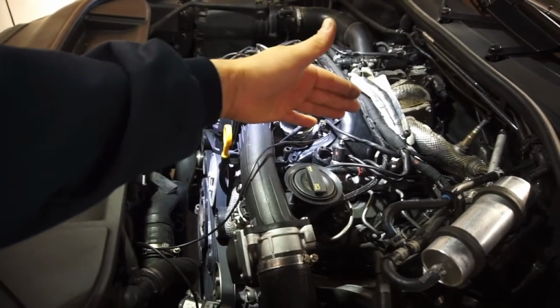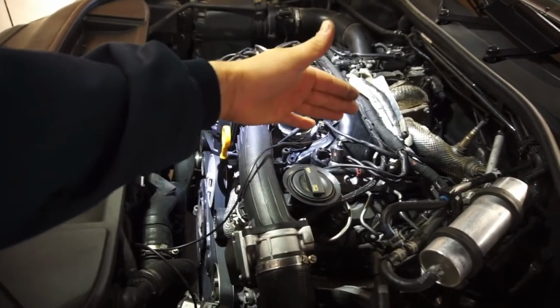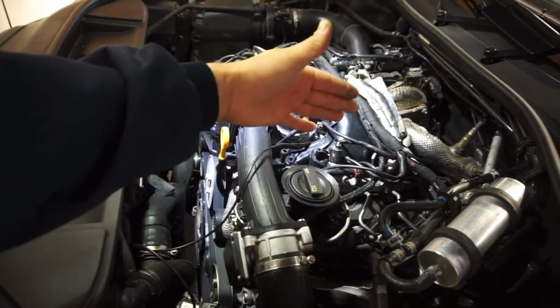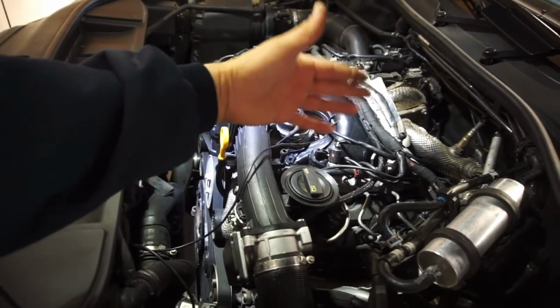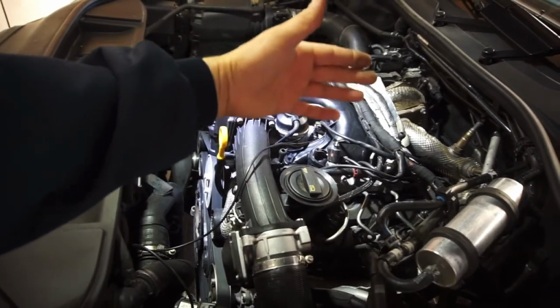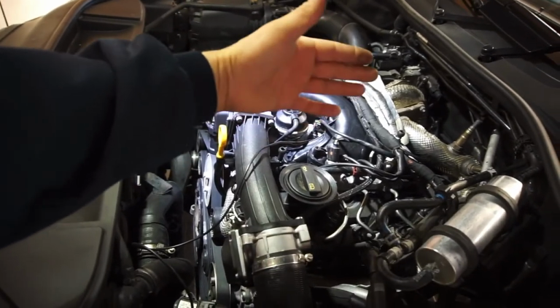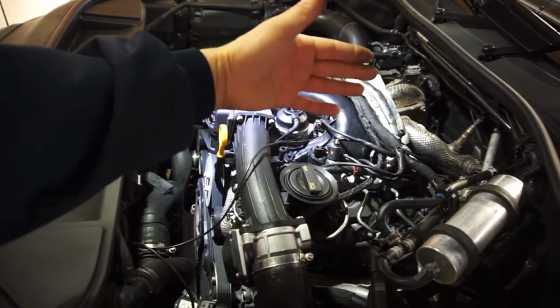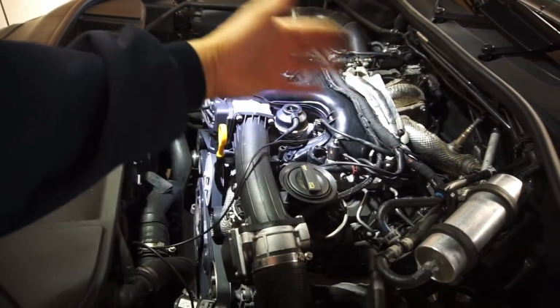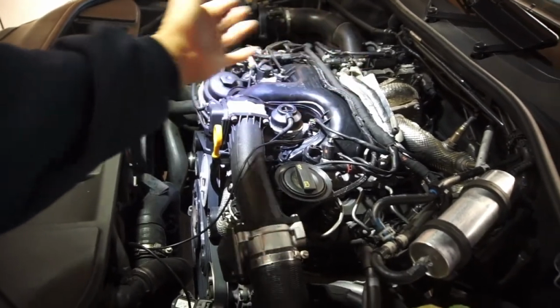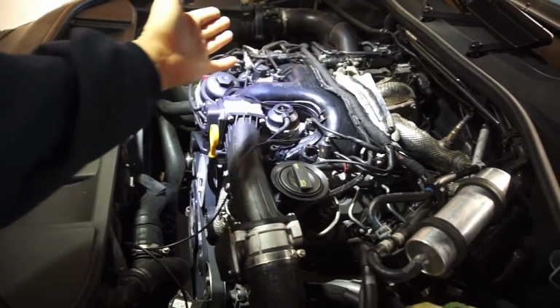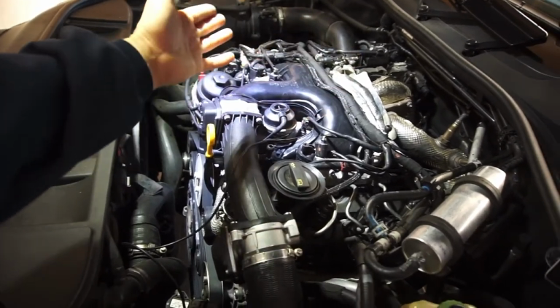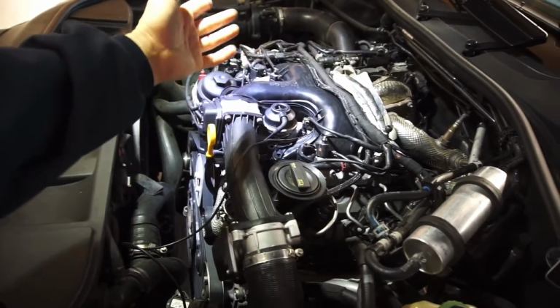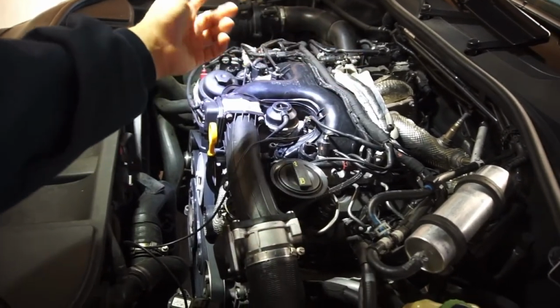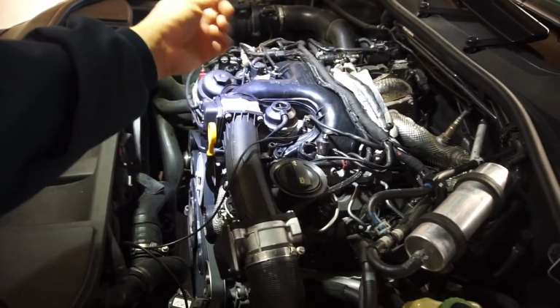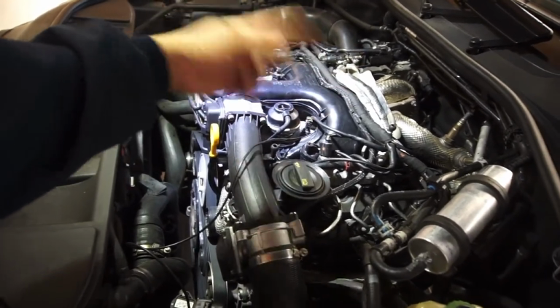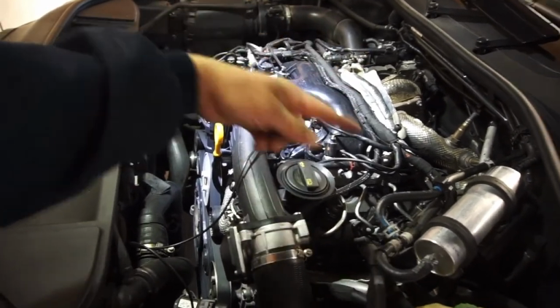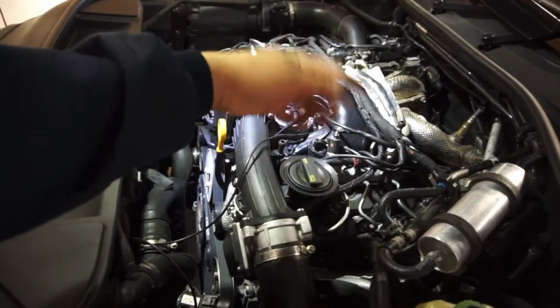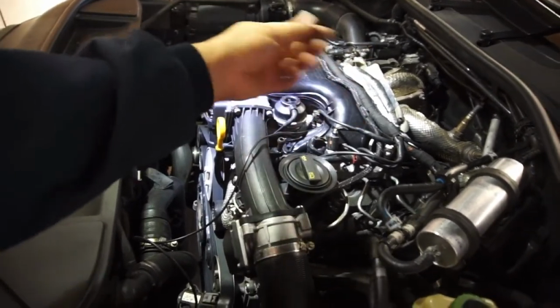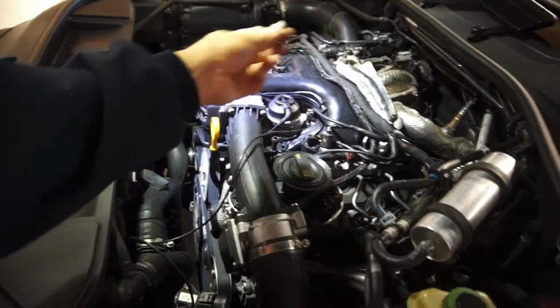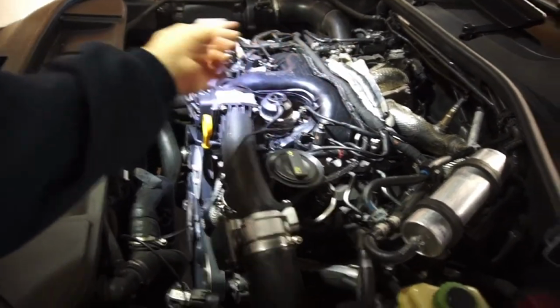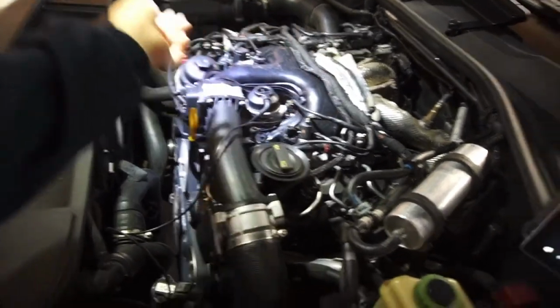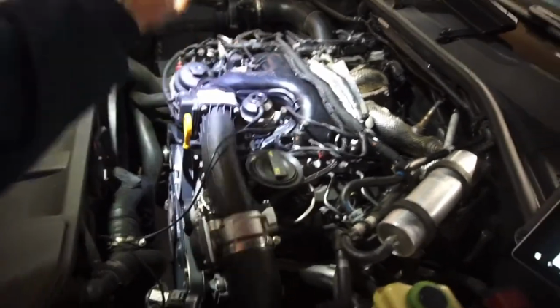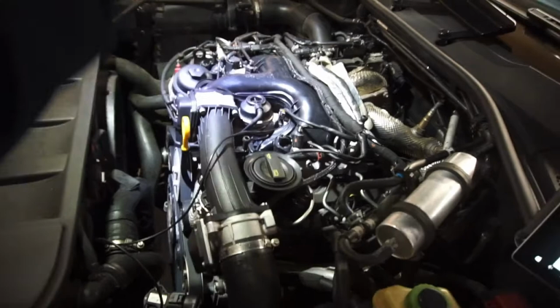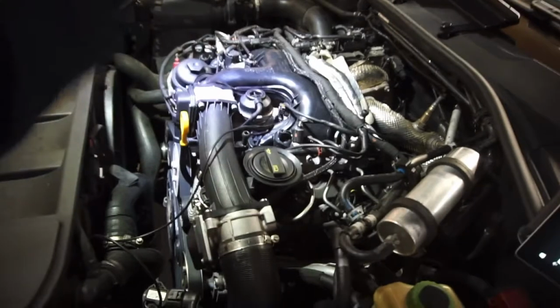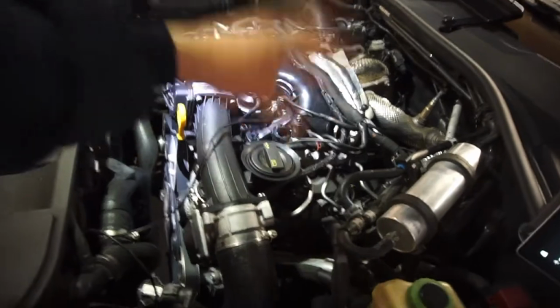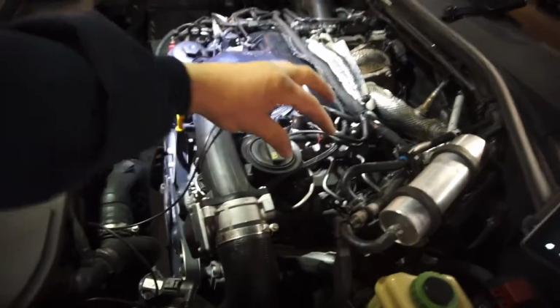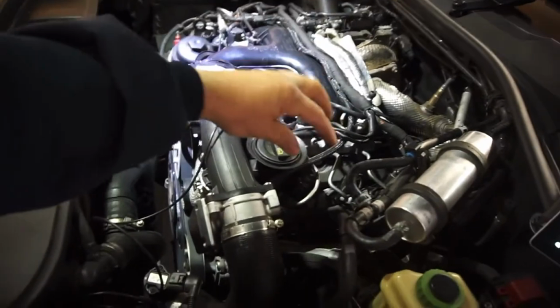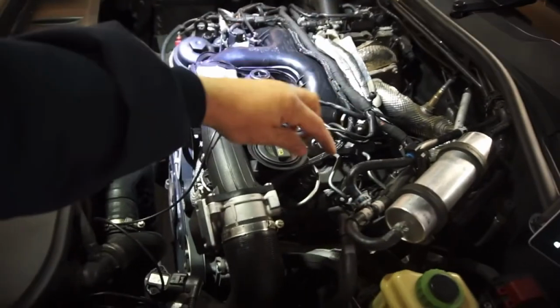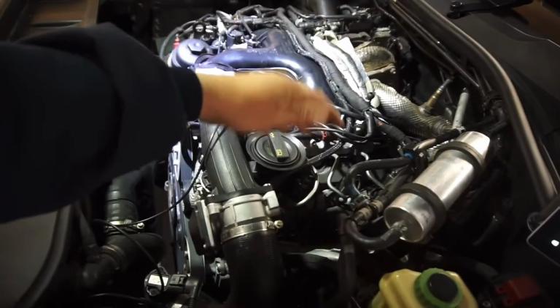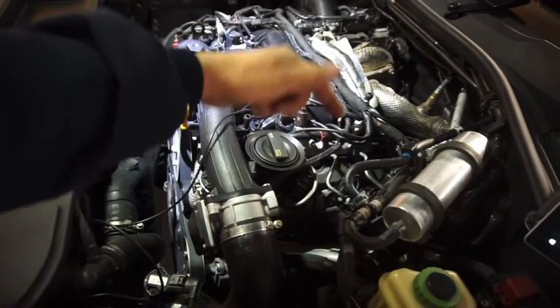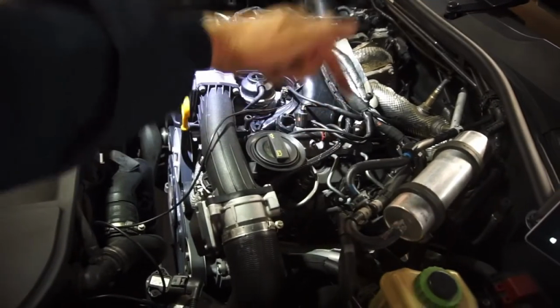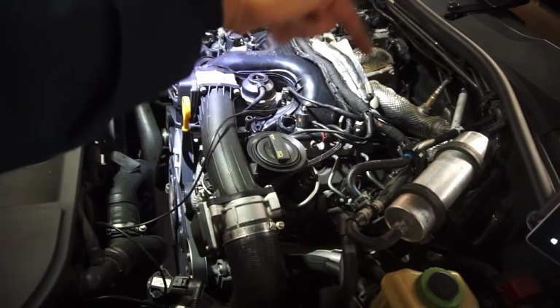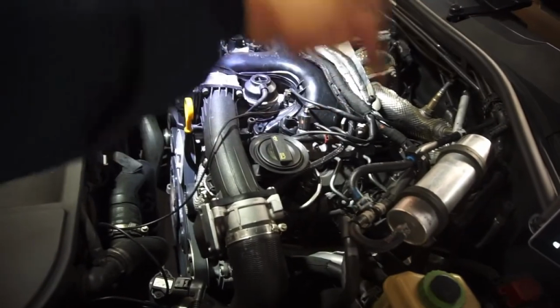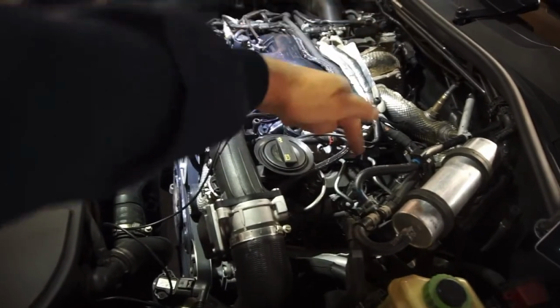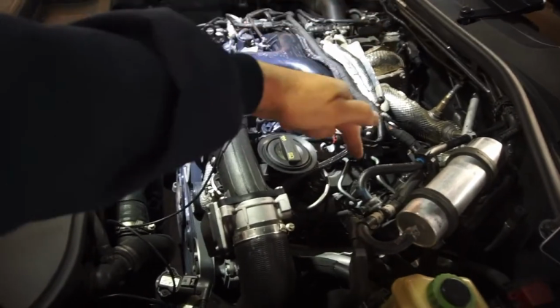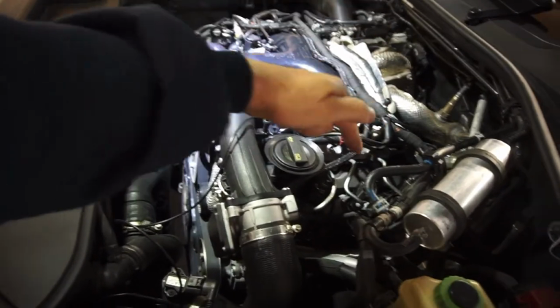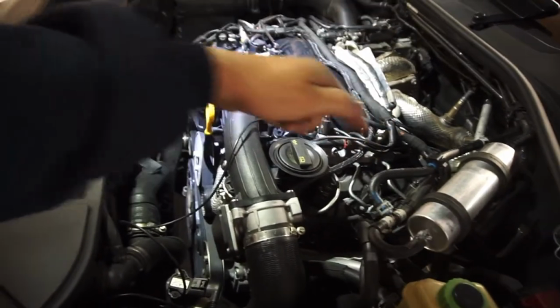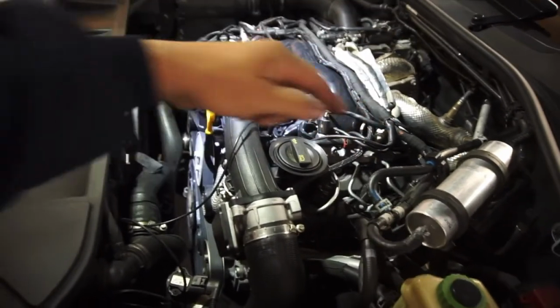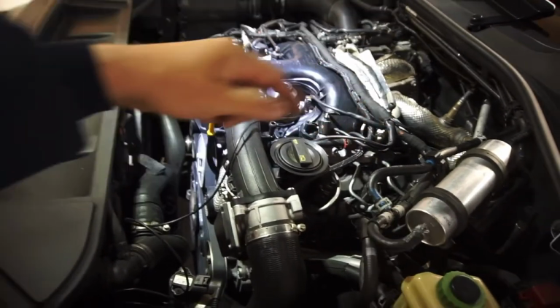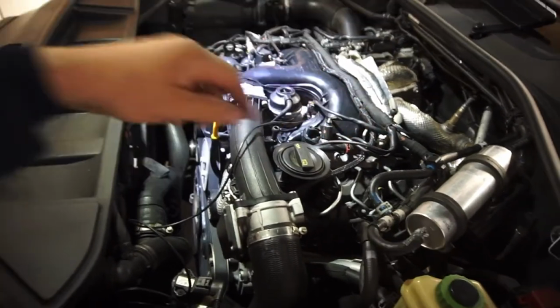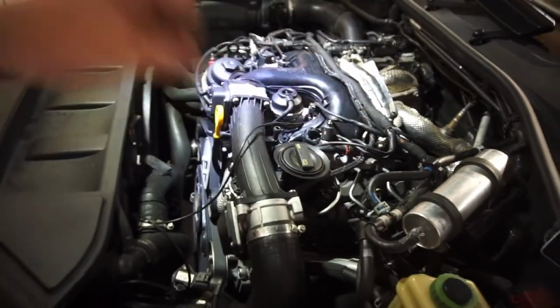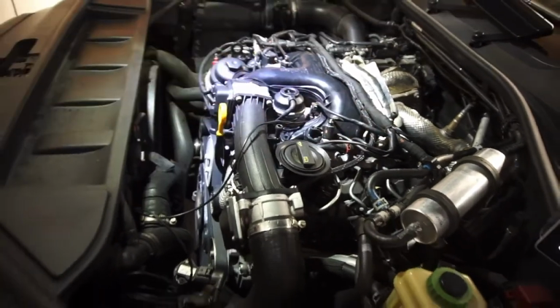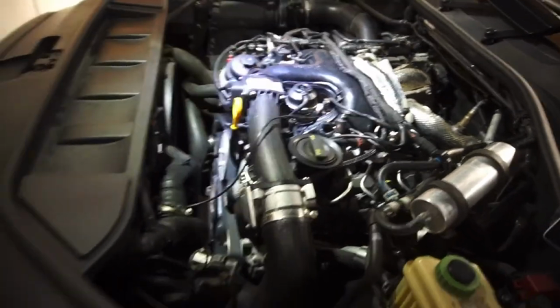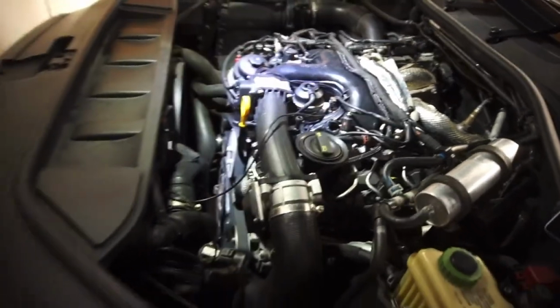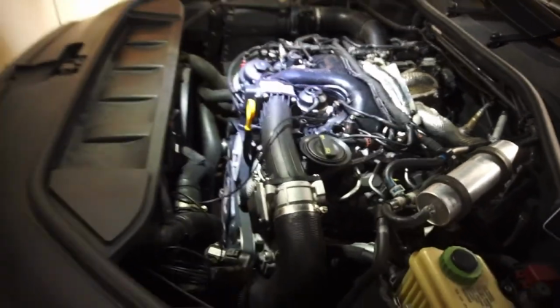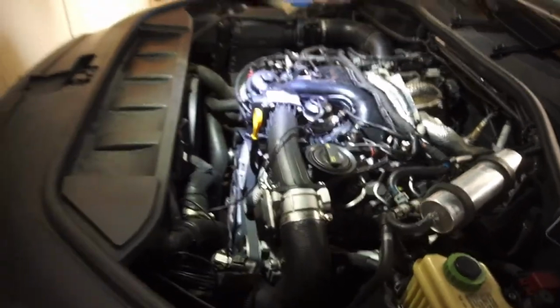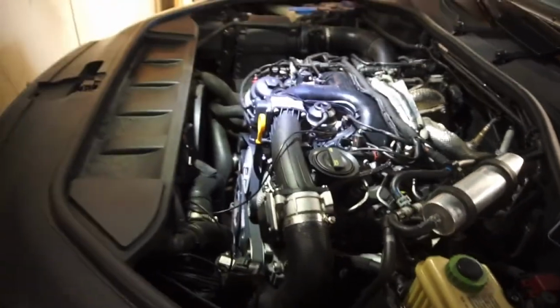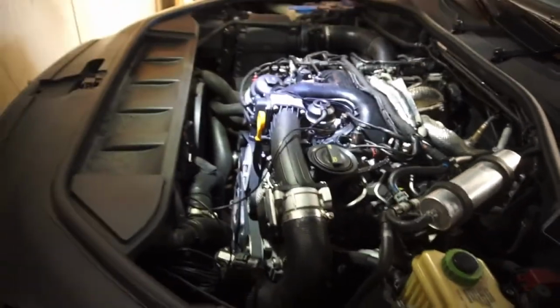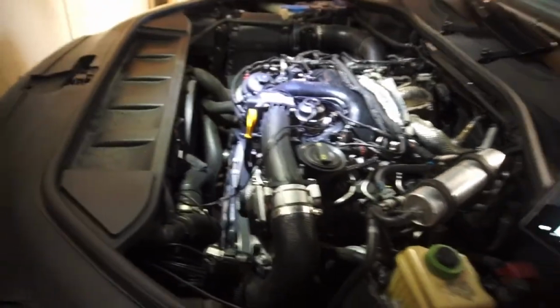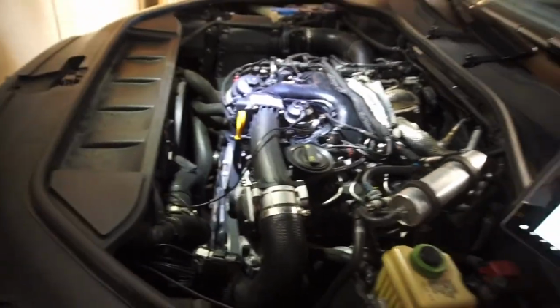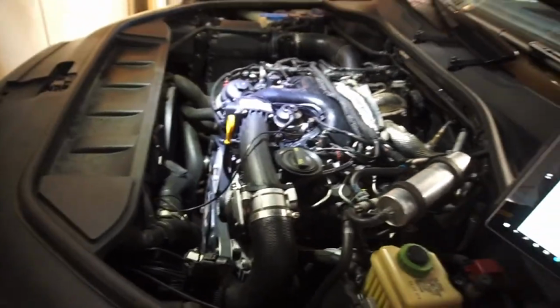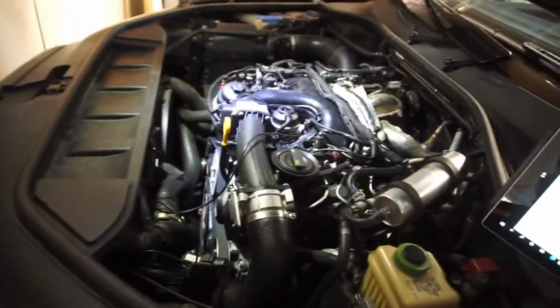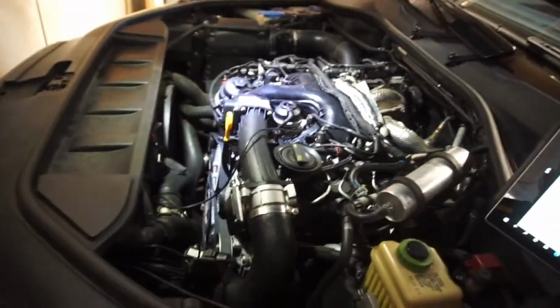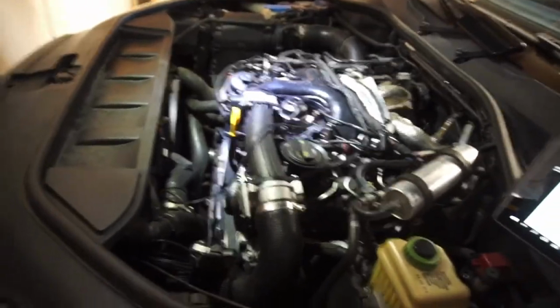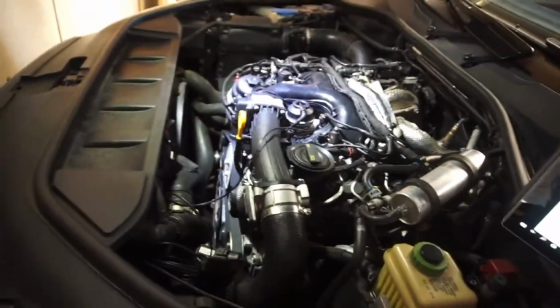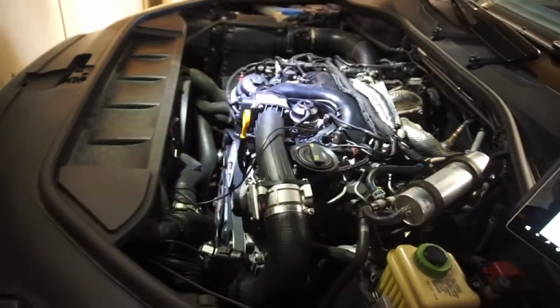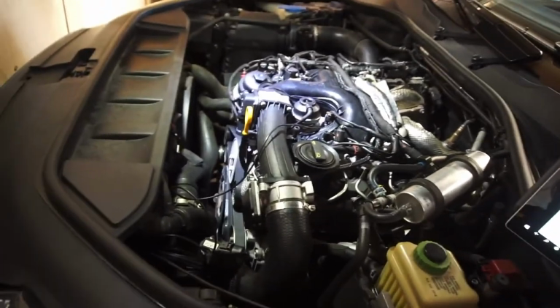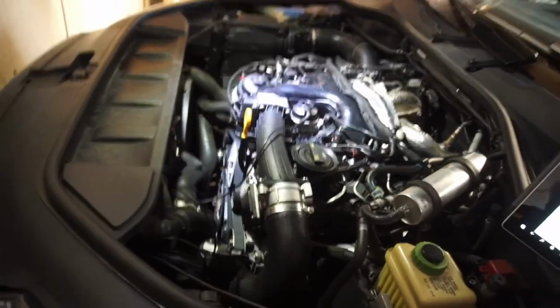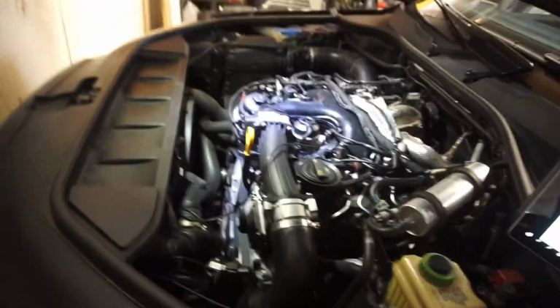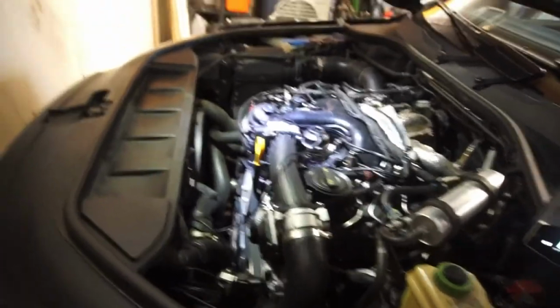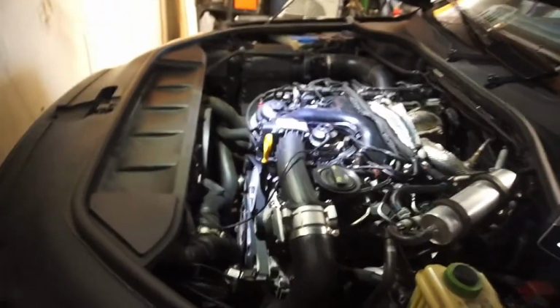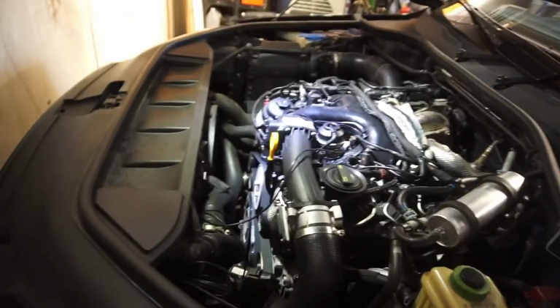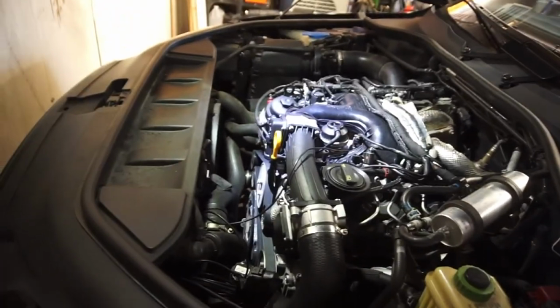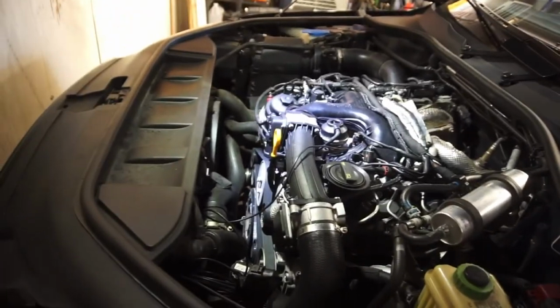I think there was just fuel in there, and when I put it on the fuel leaked out.